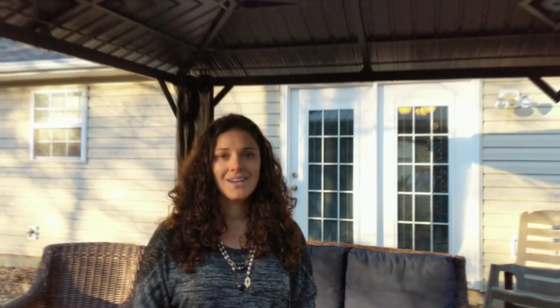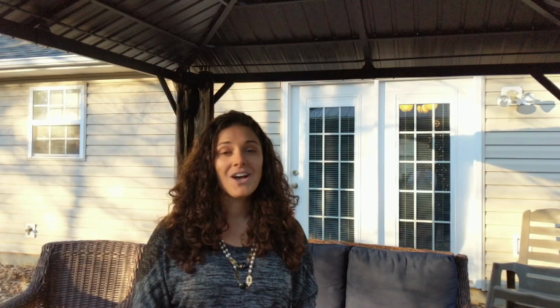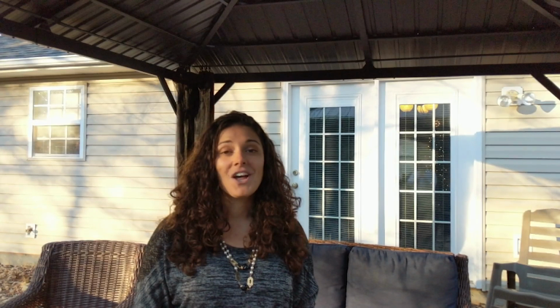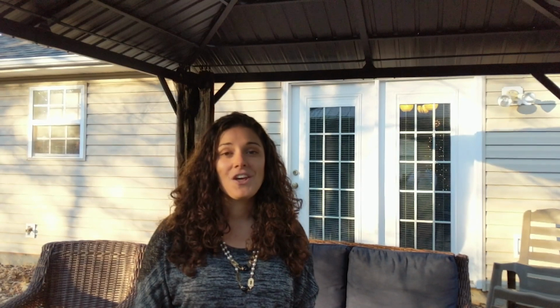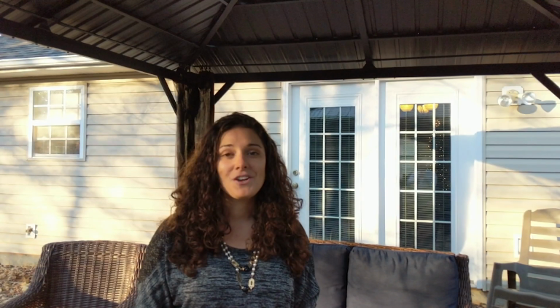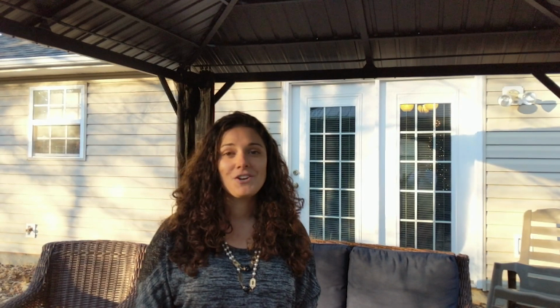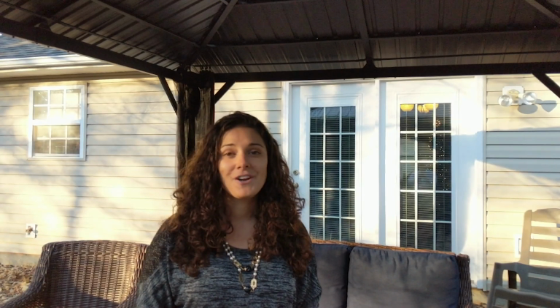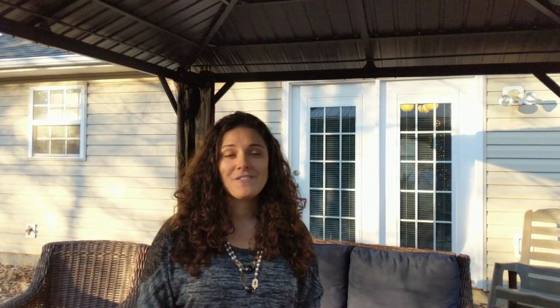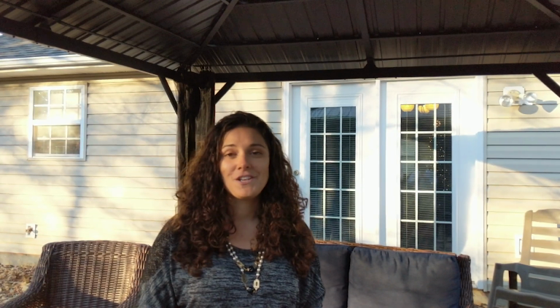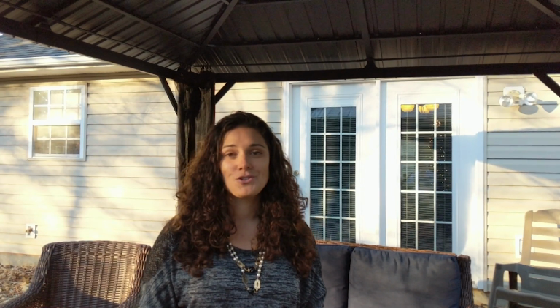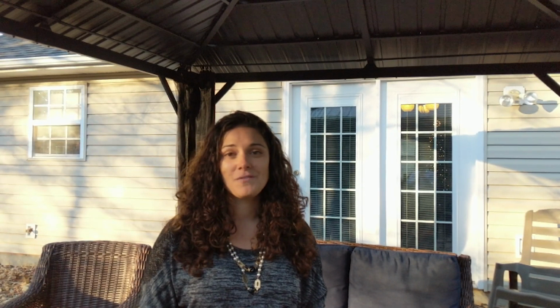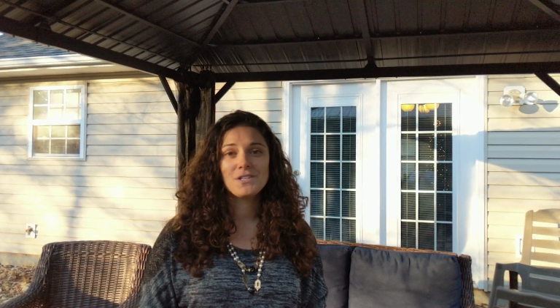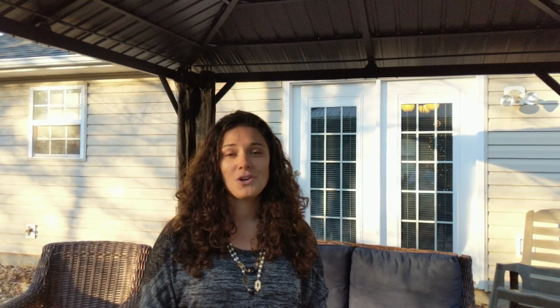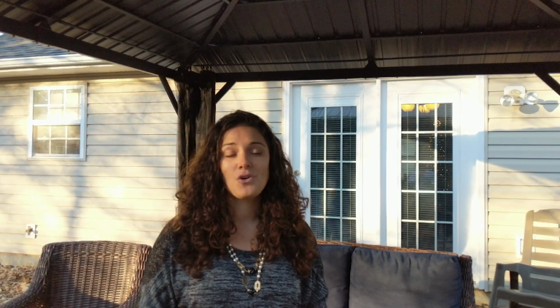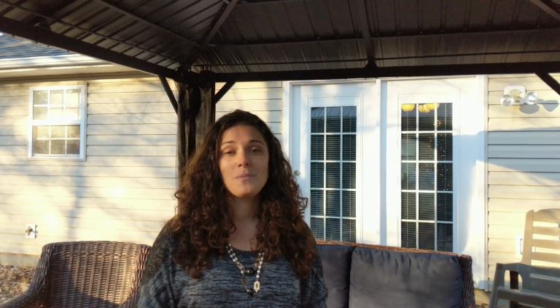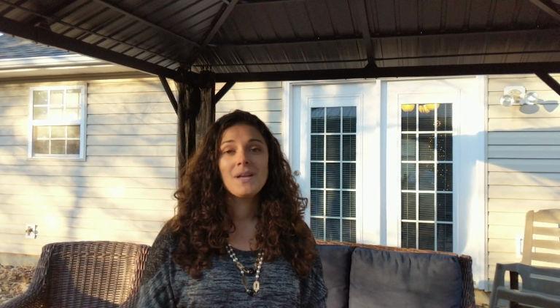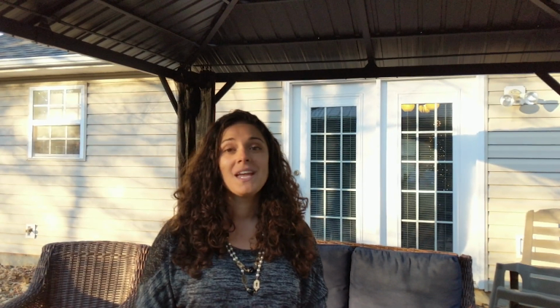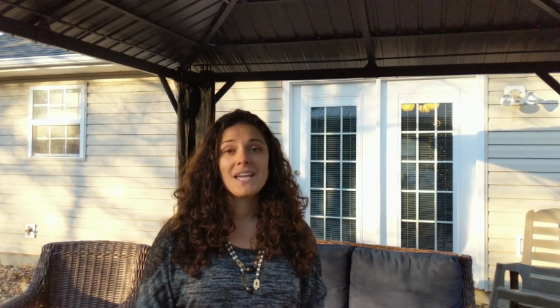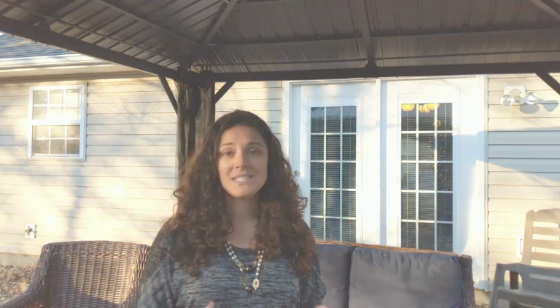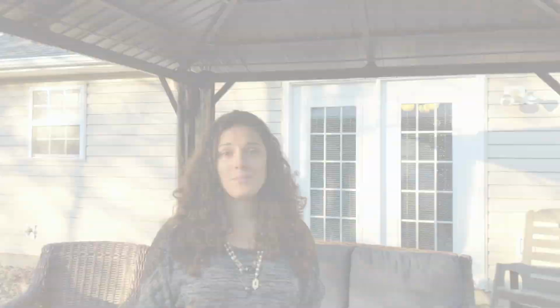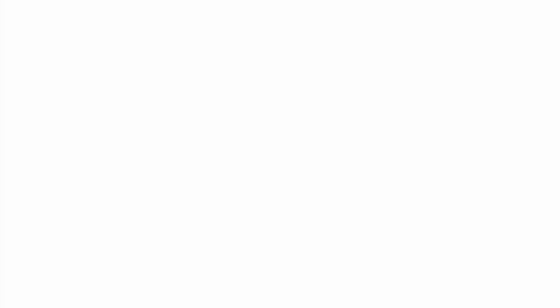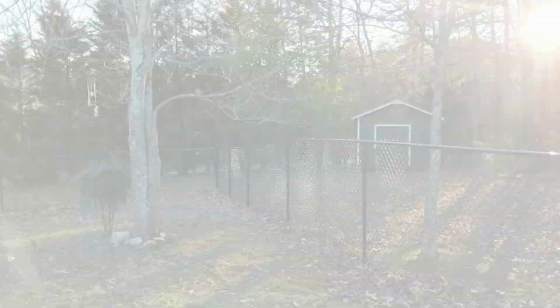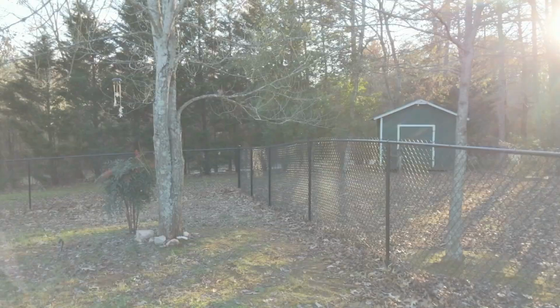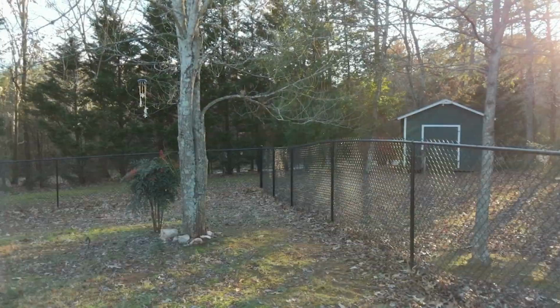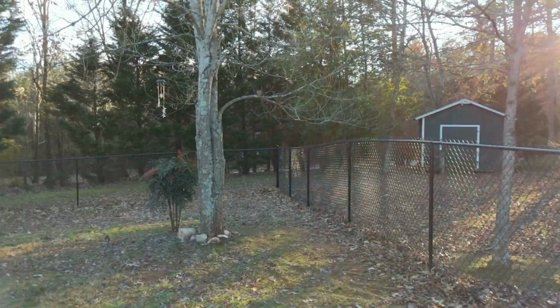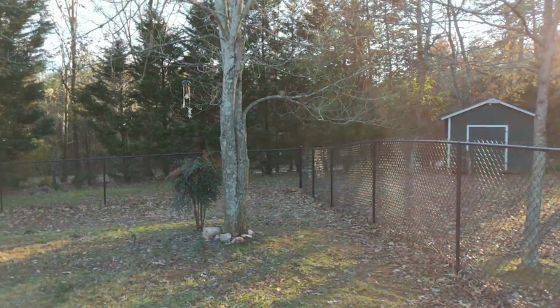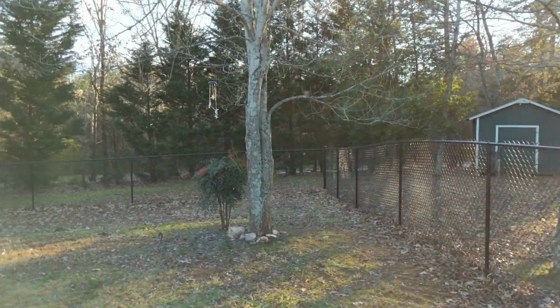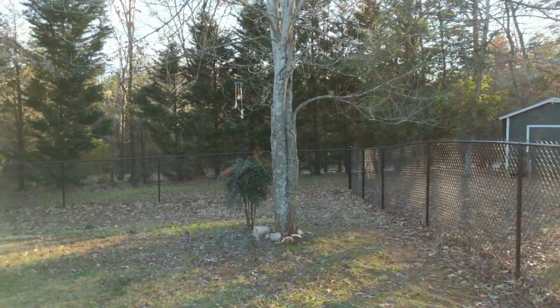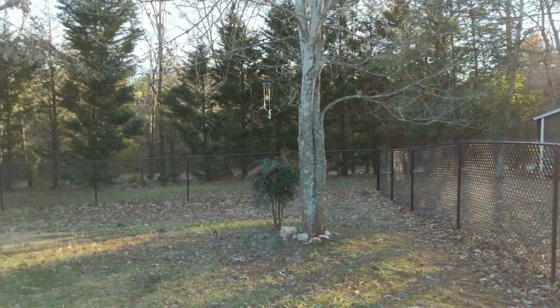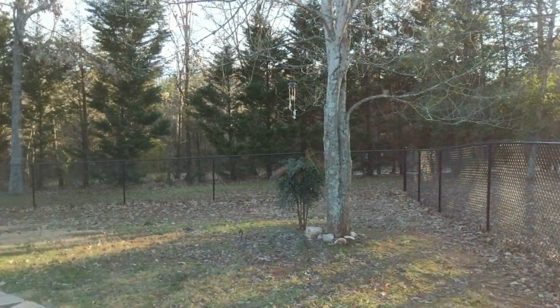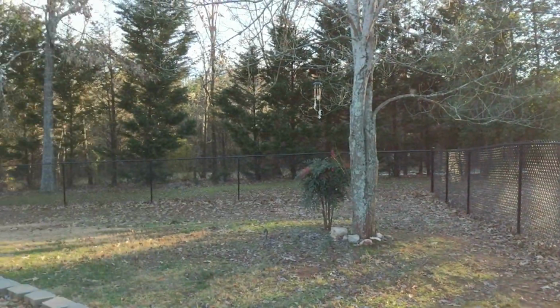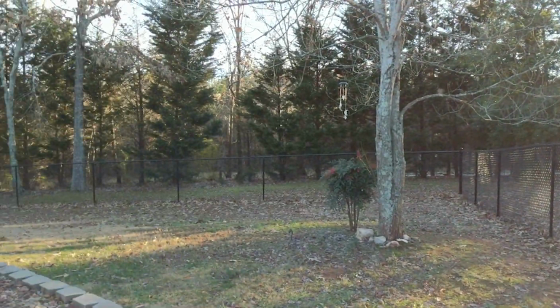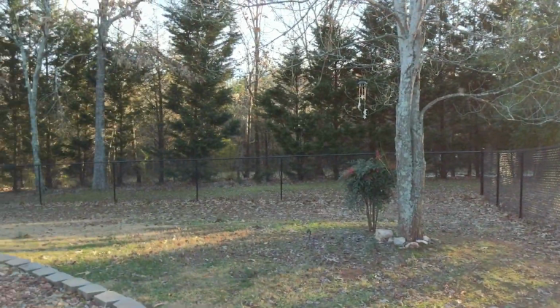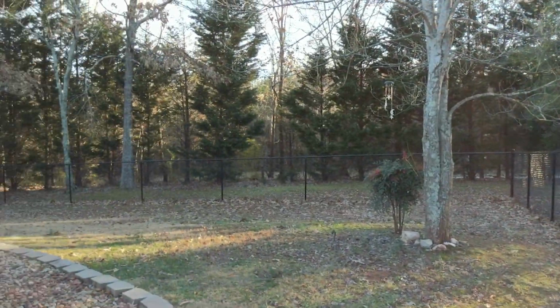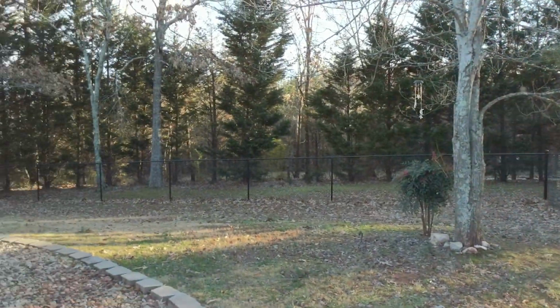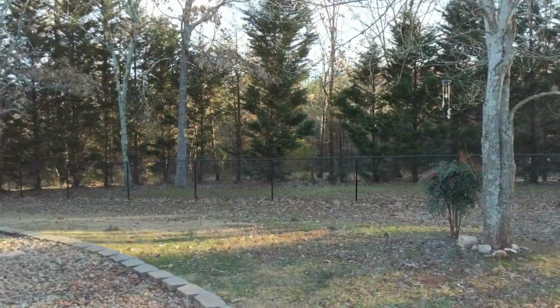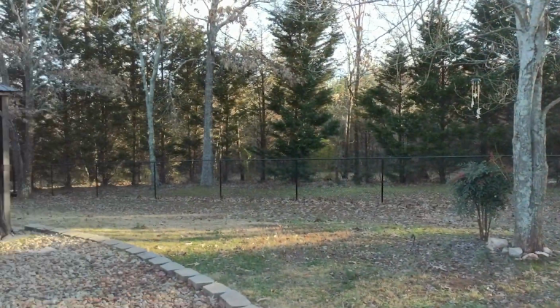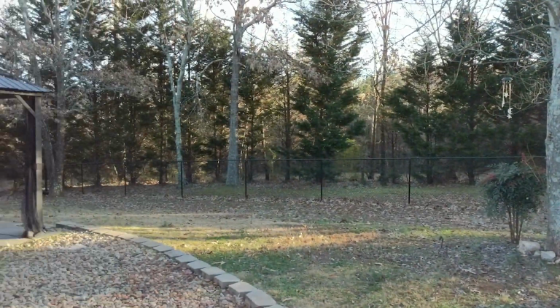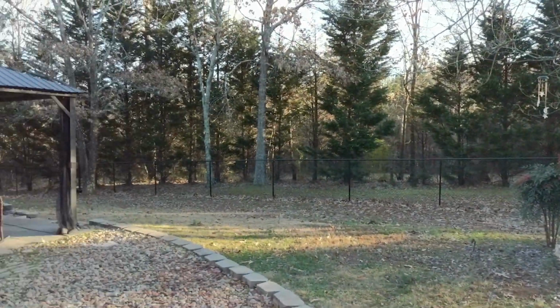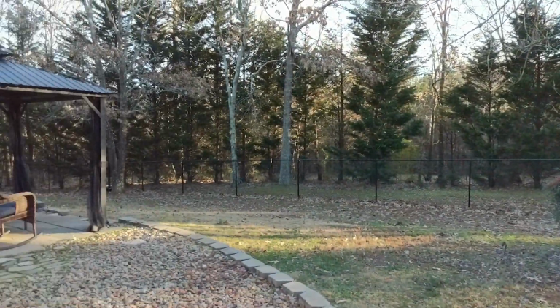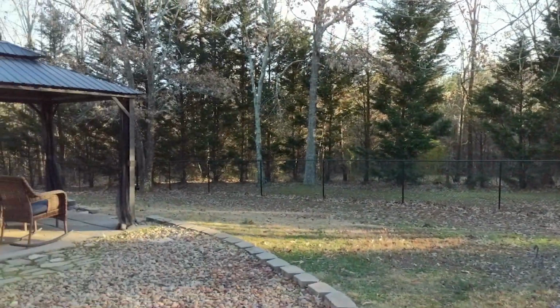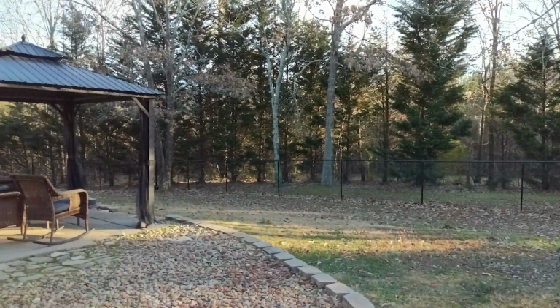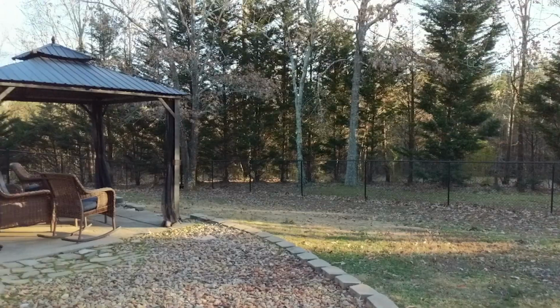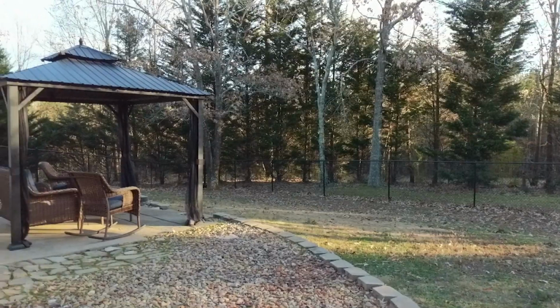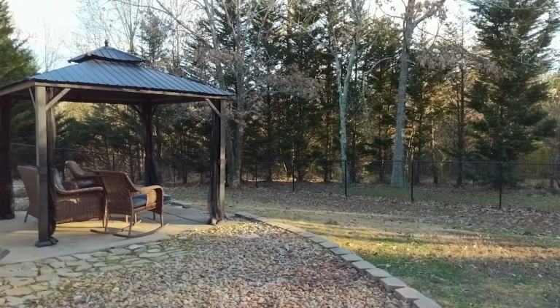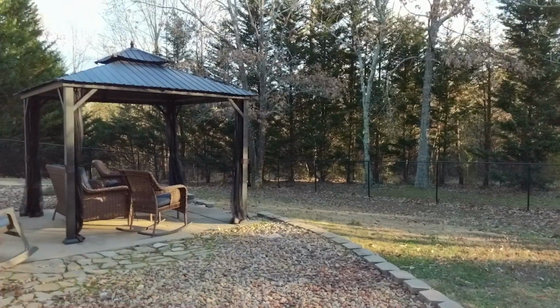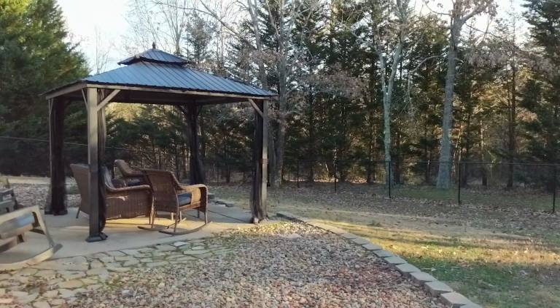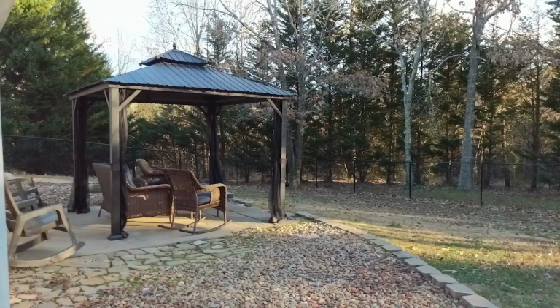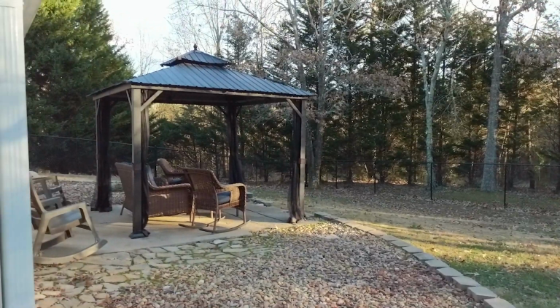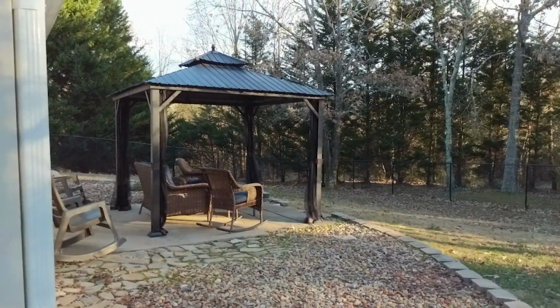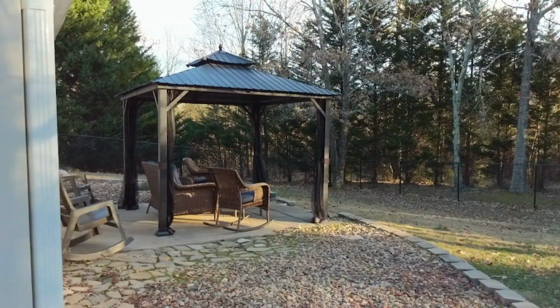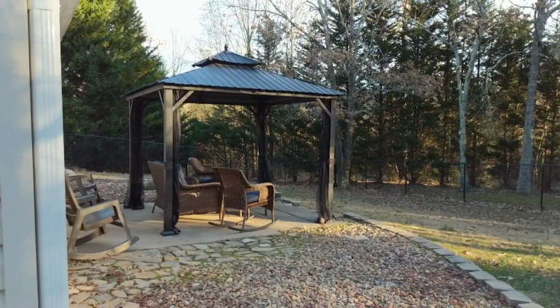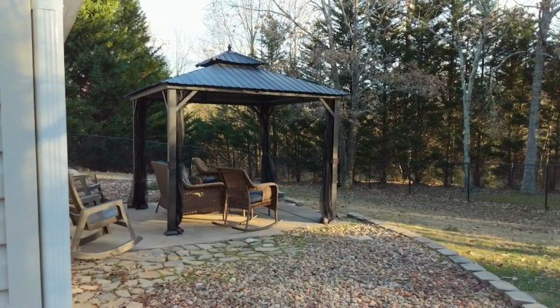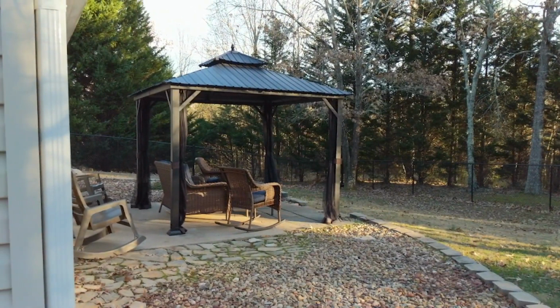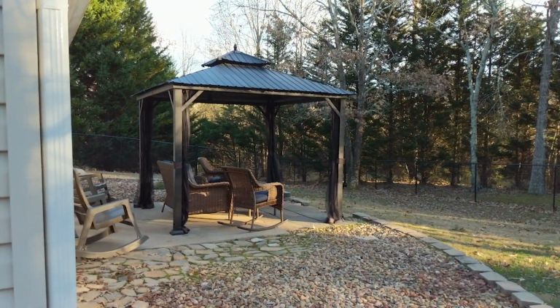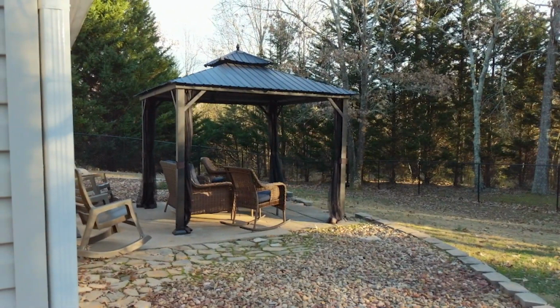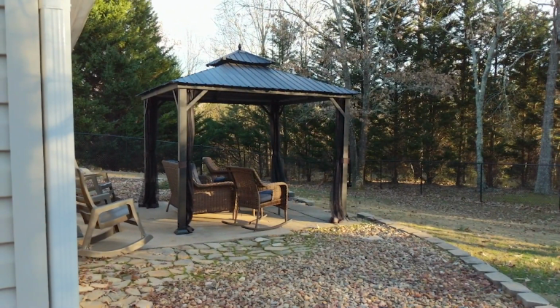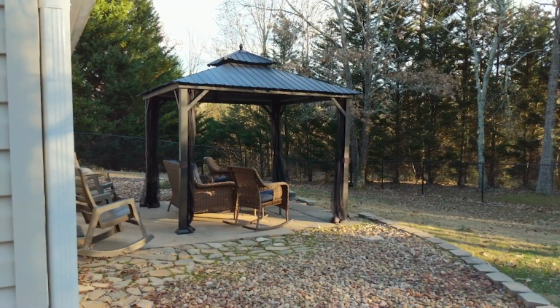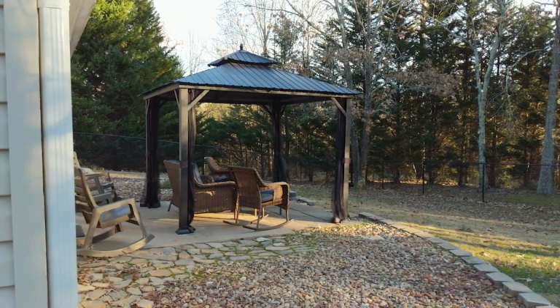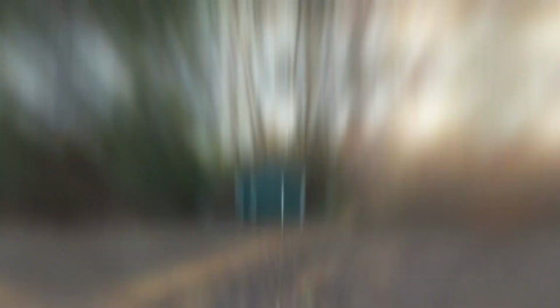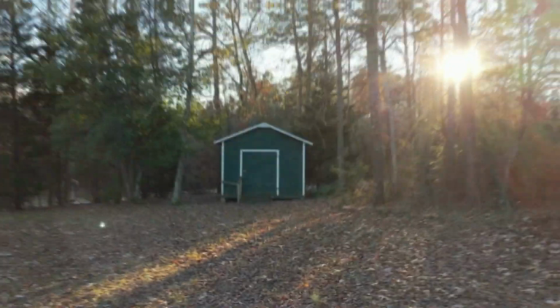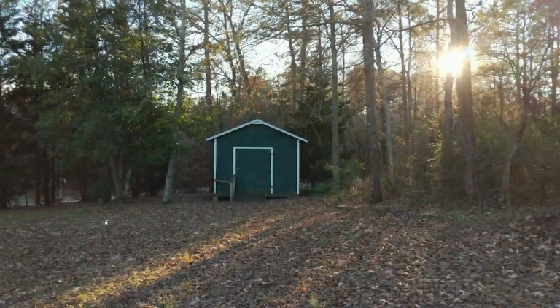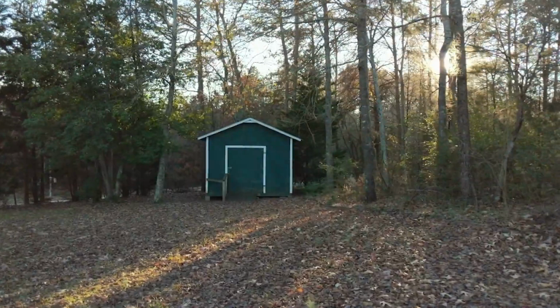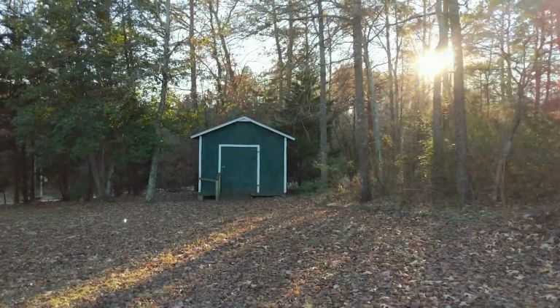Another great feature of this home is the backyard. It's fully fenced, has this beautiful patio area, and there's even a storage shed.